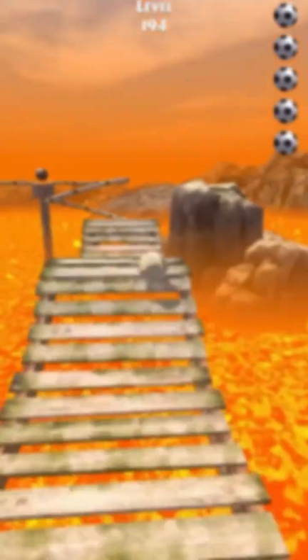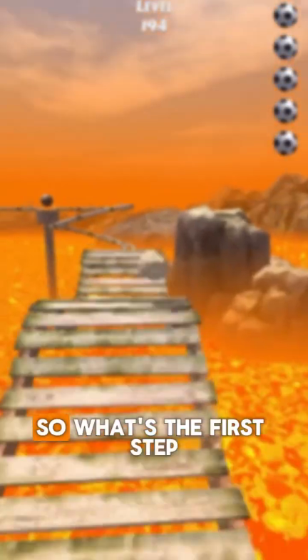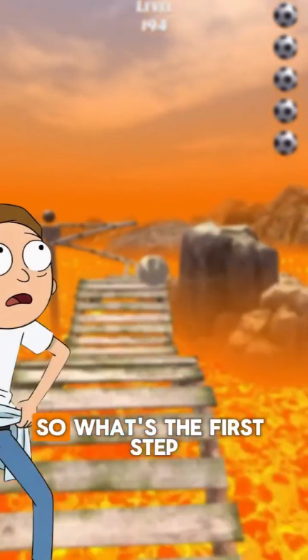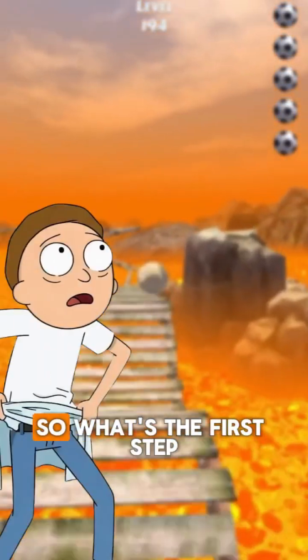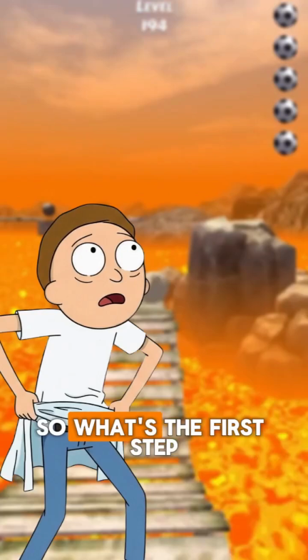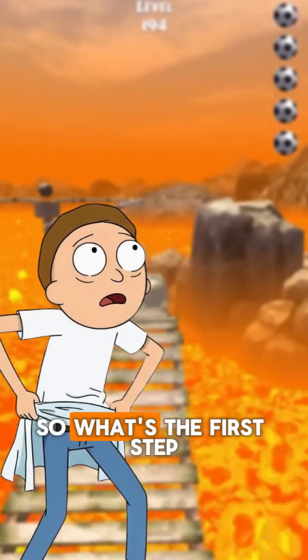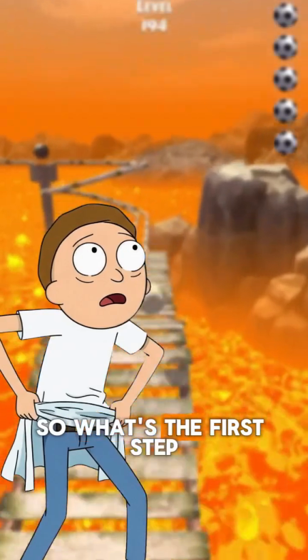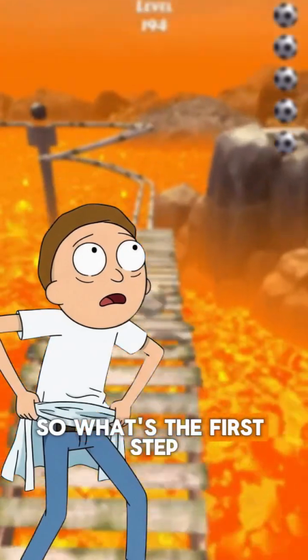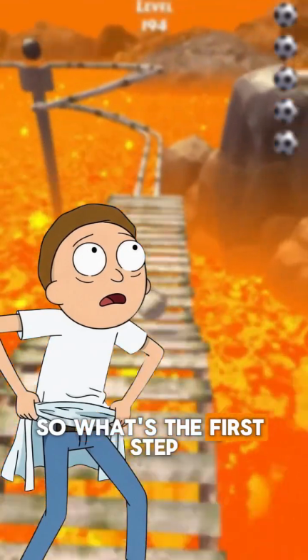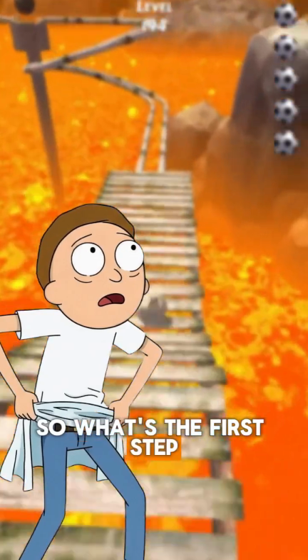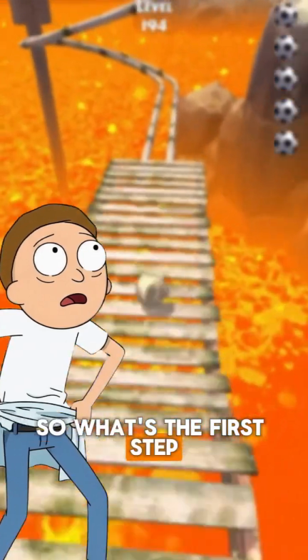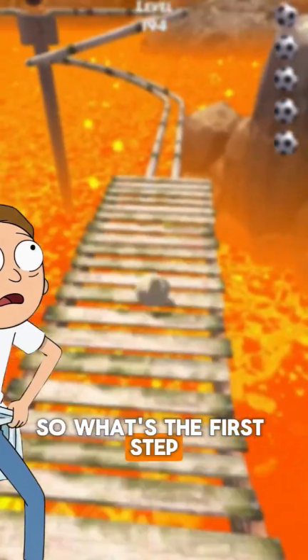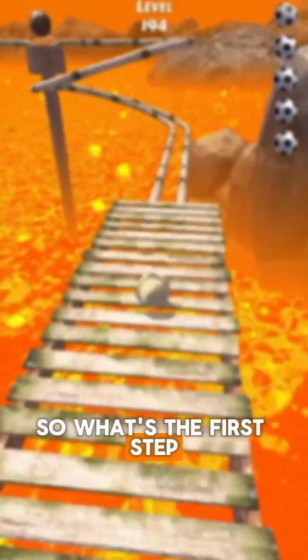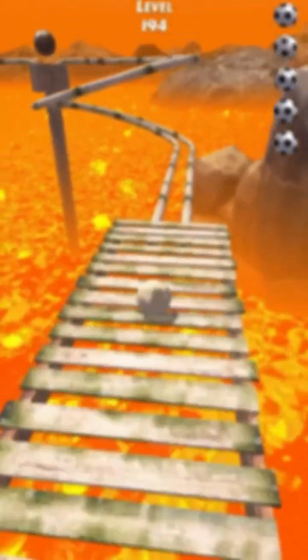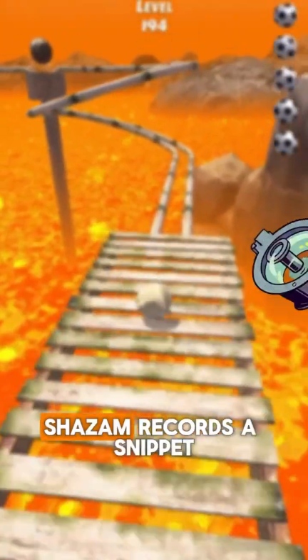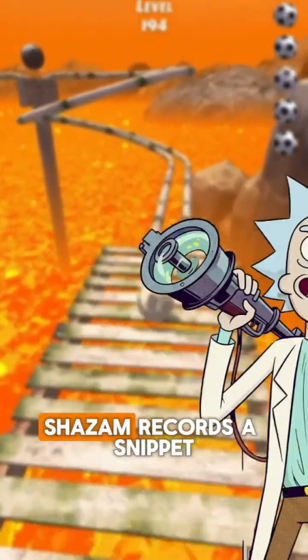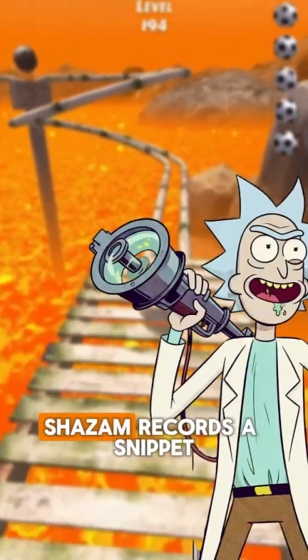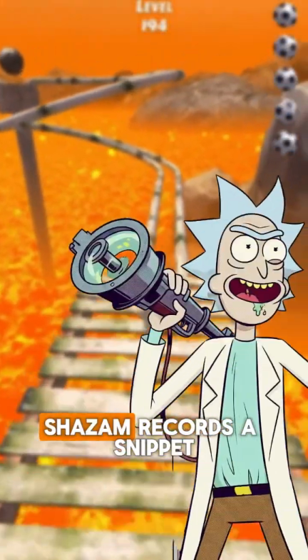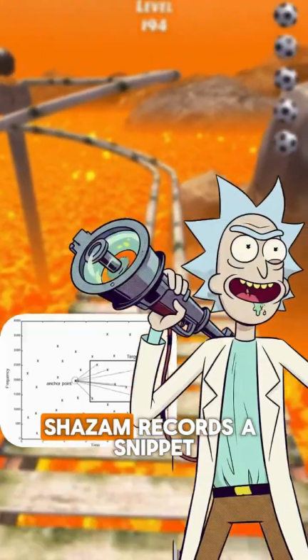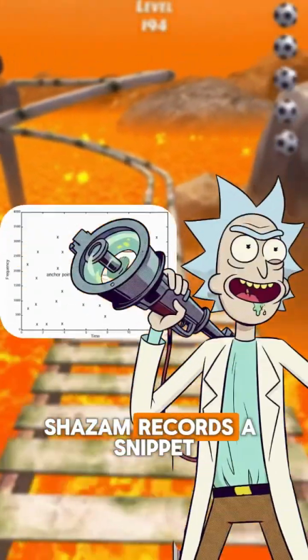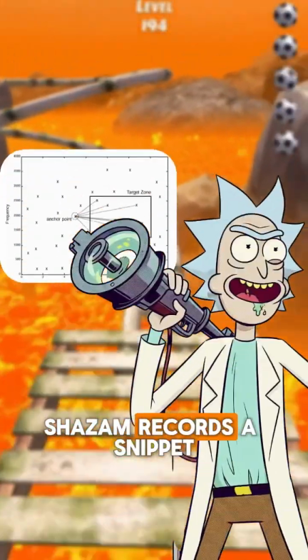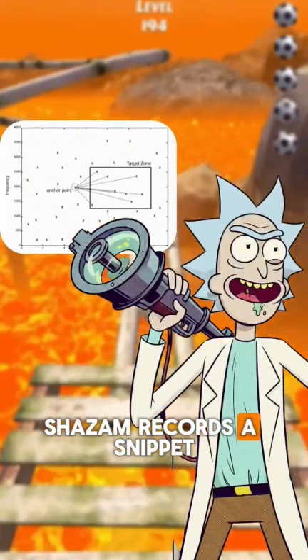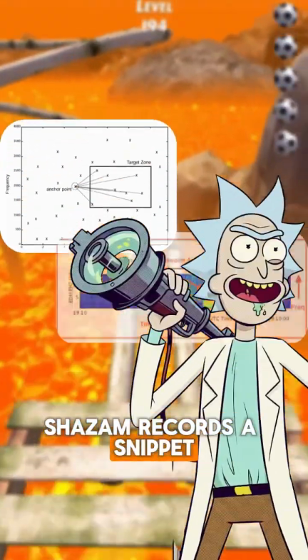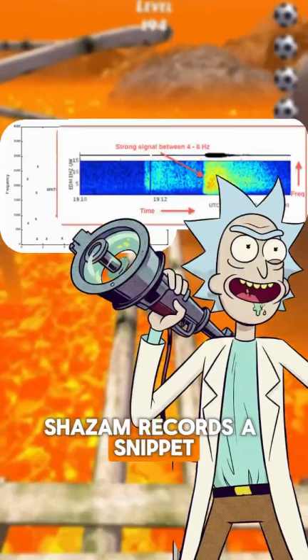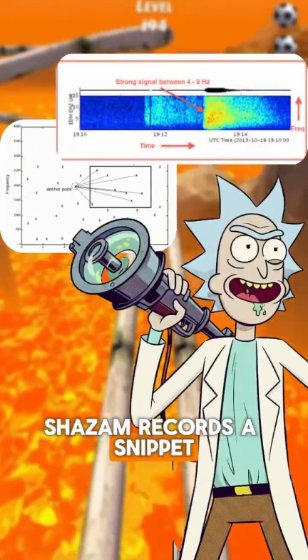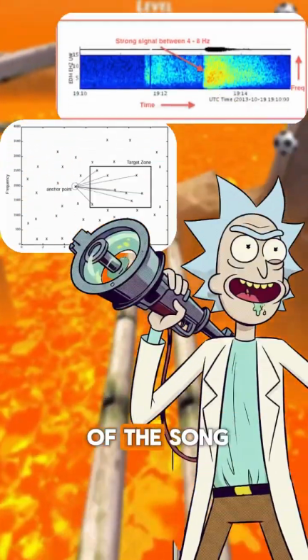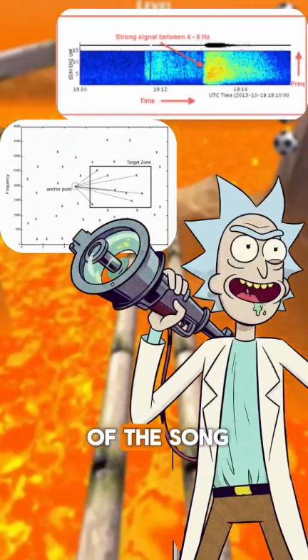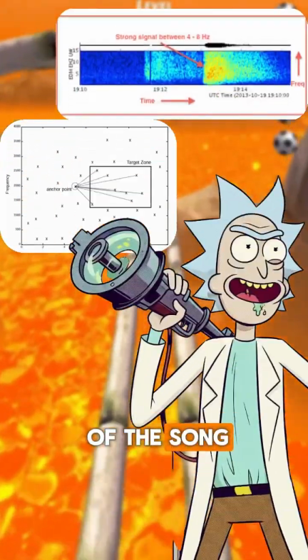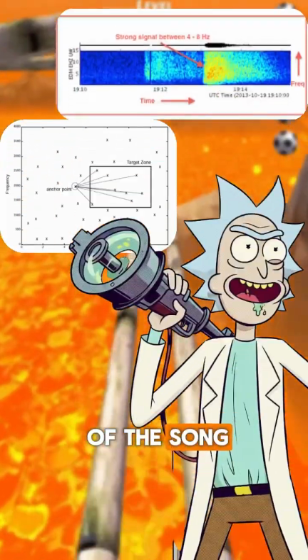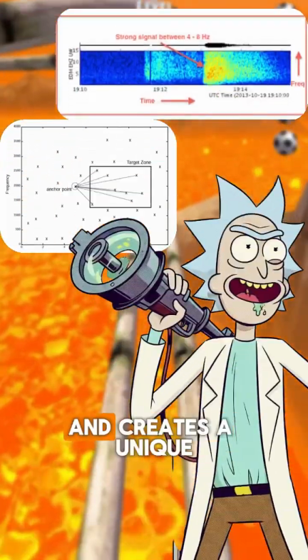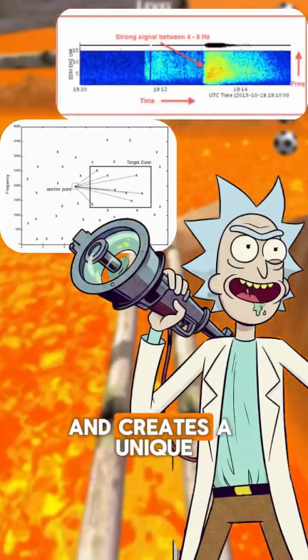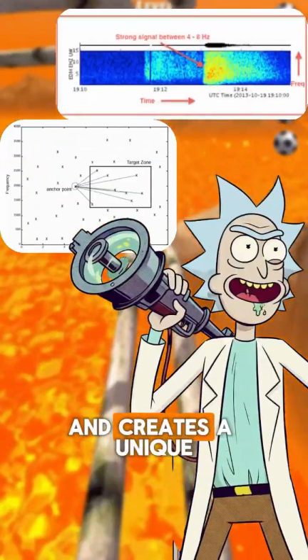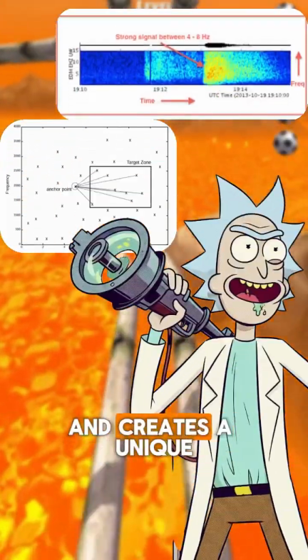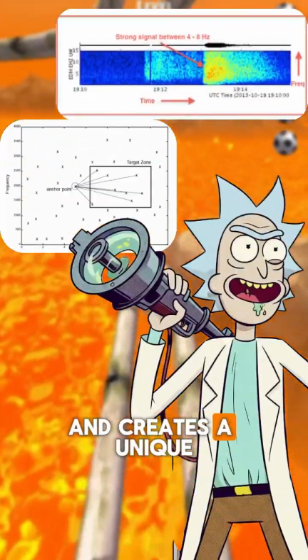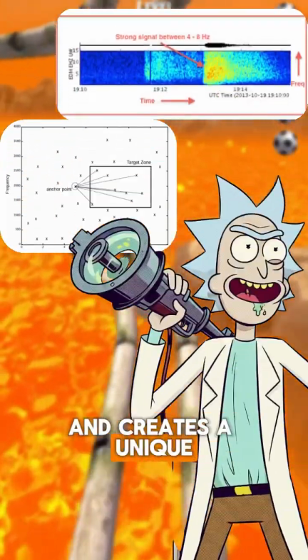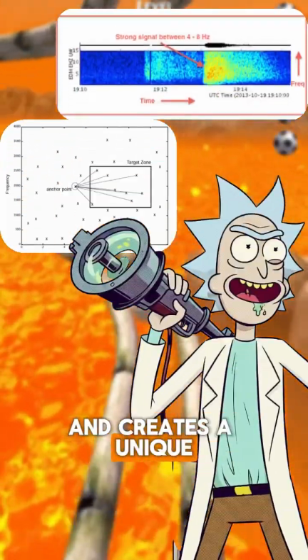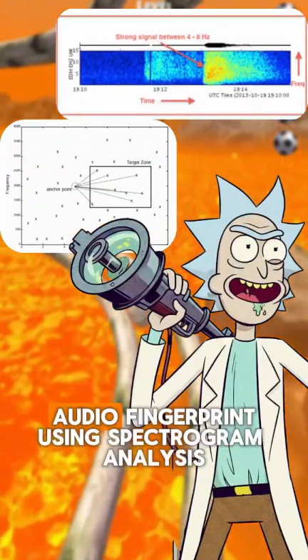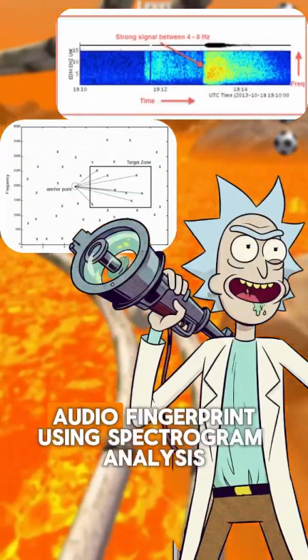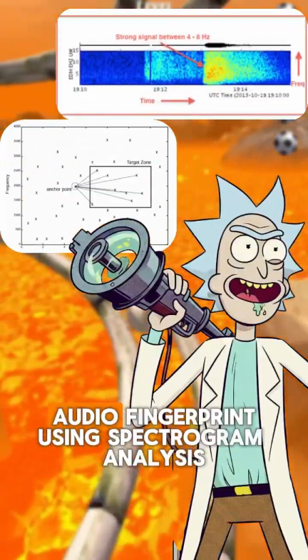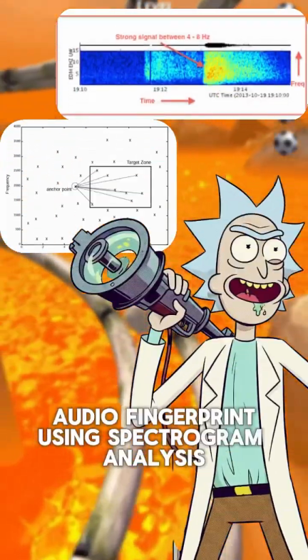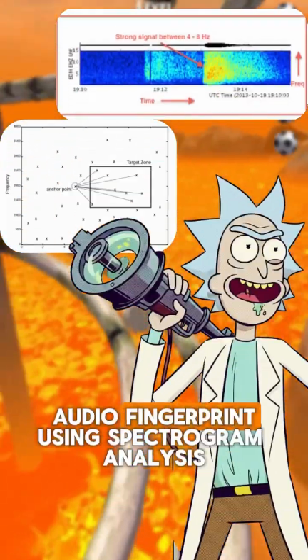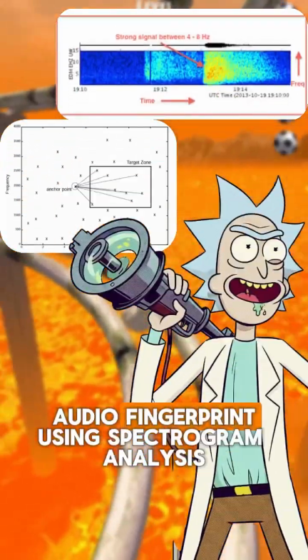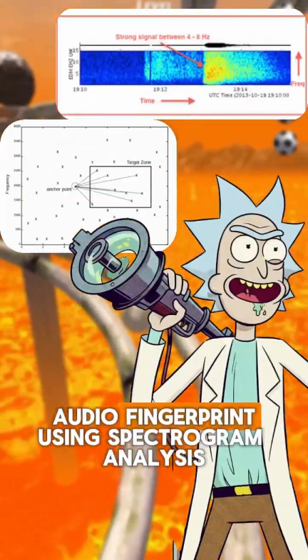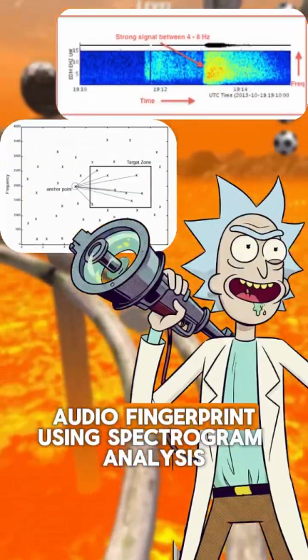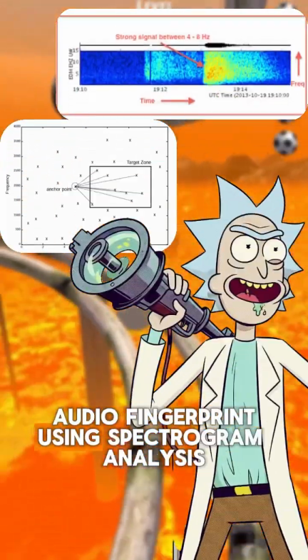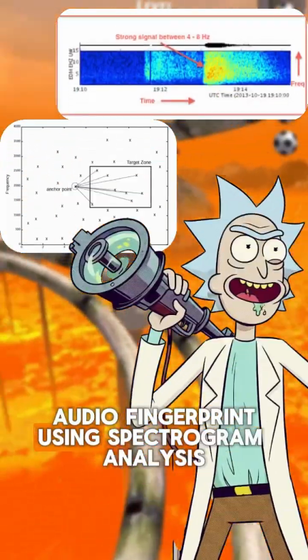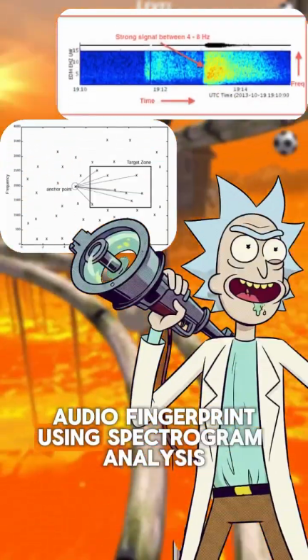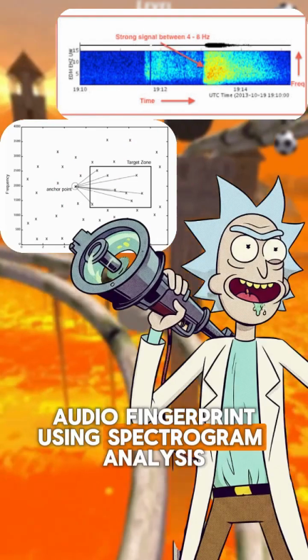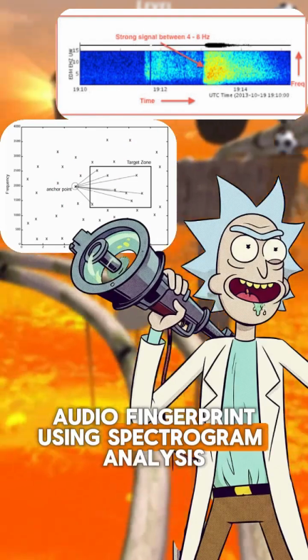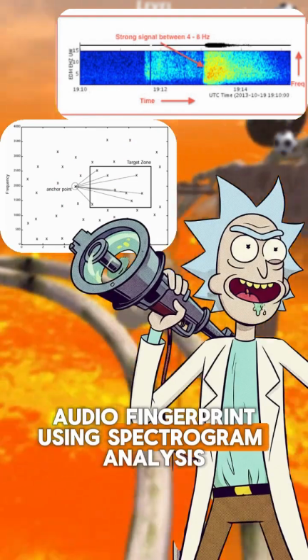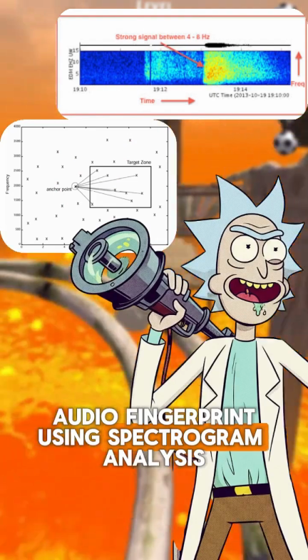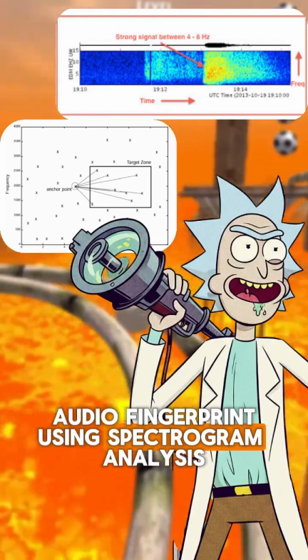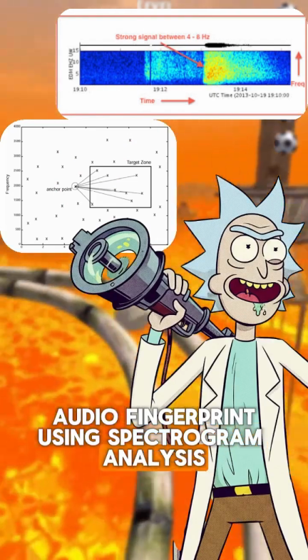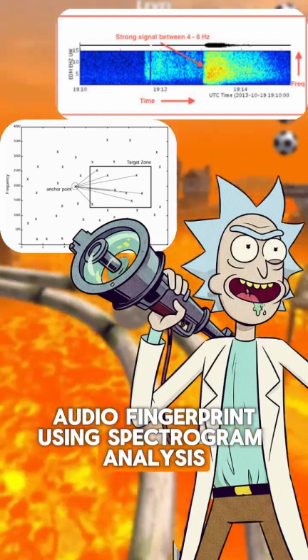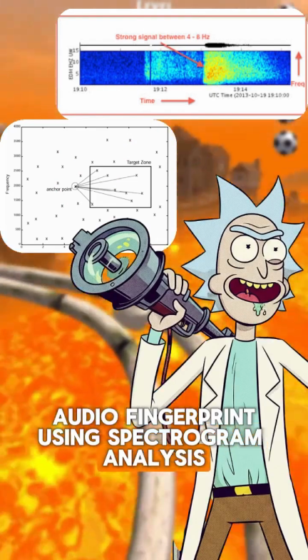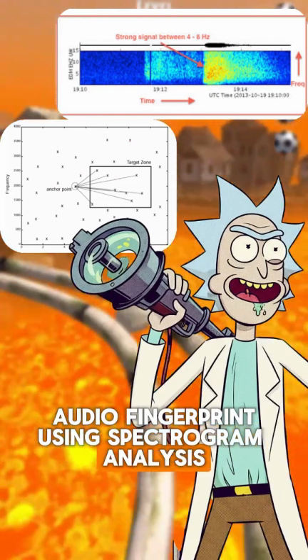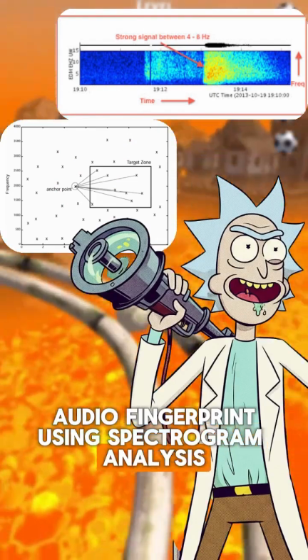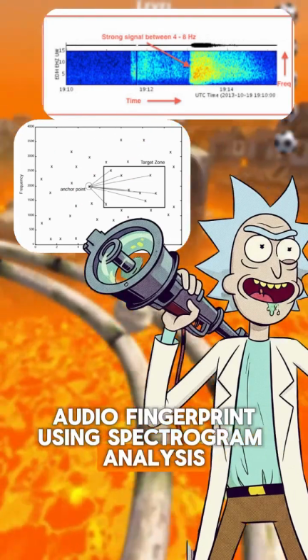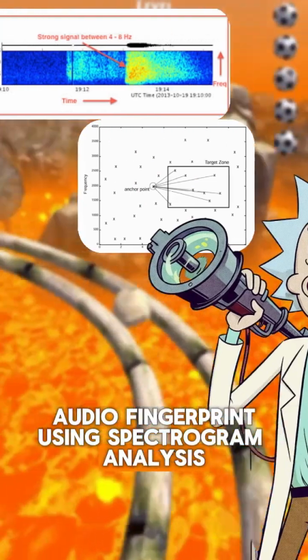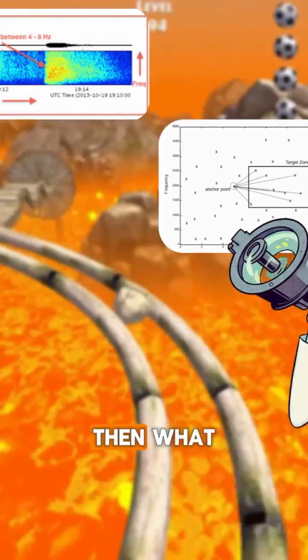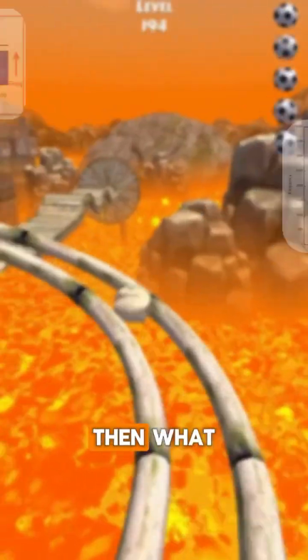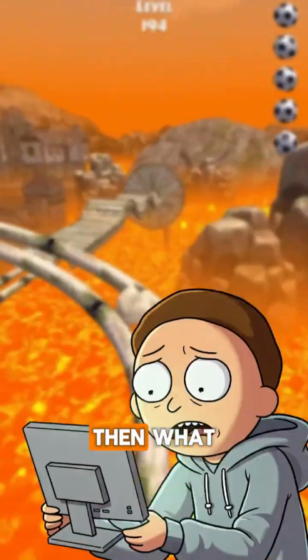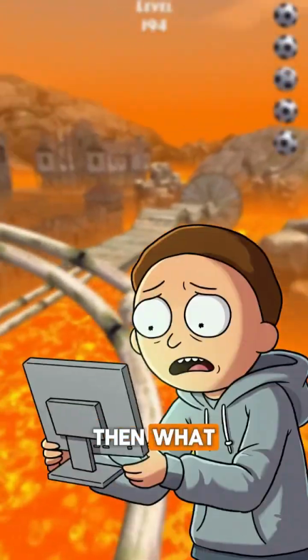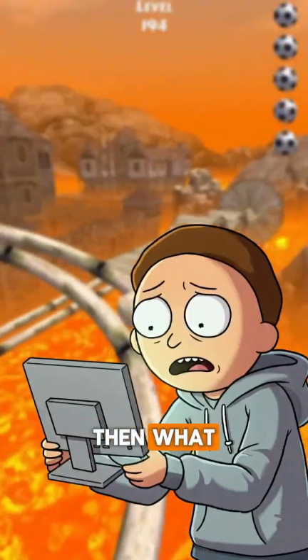So what's the first step? Shazam records a snippet of the song and creates a unique audio fingerprint using spectrogram analysis. Then what?